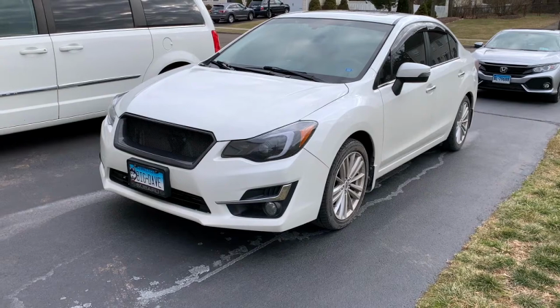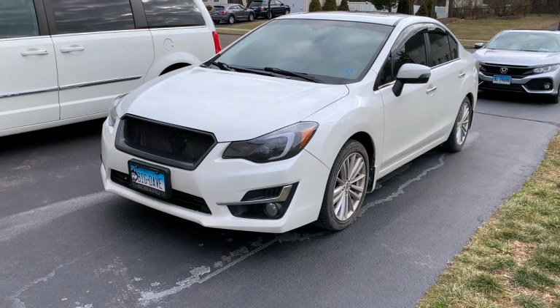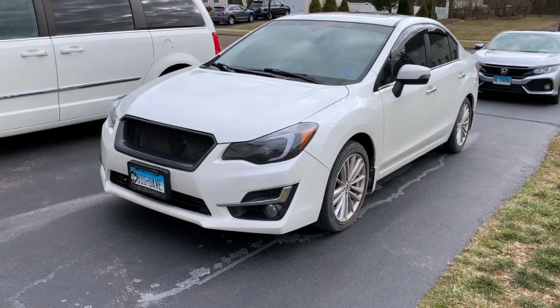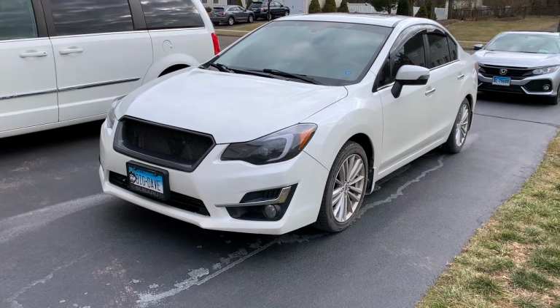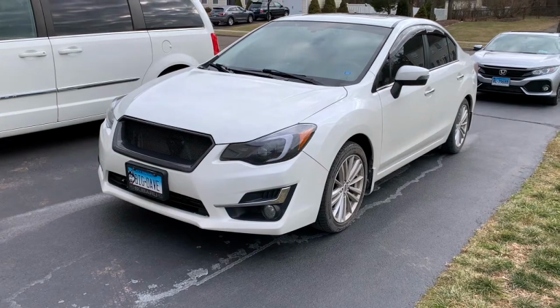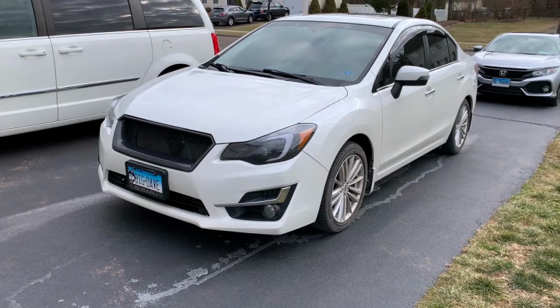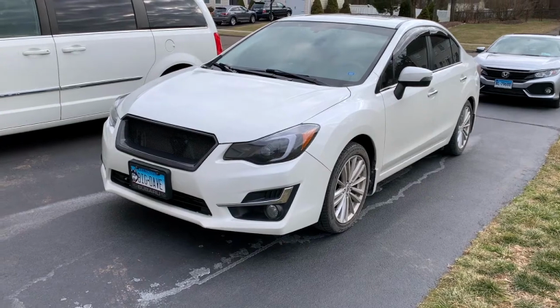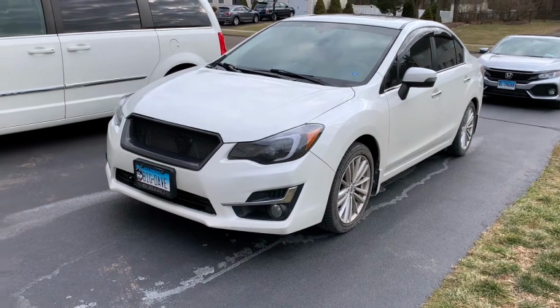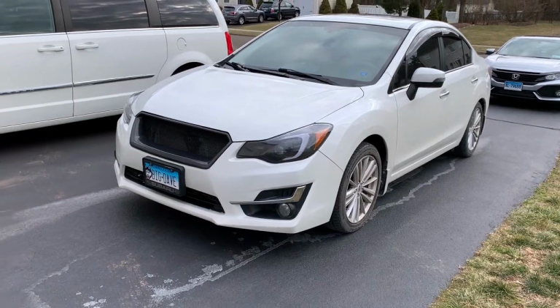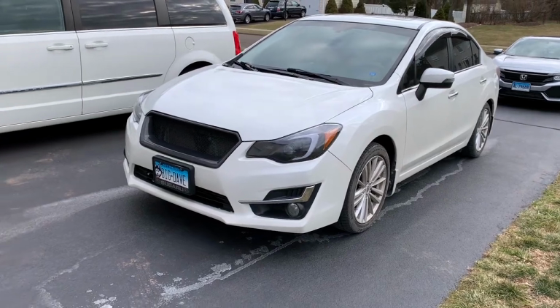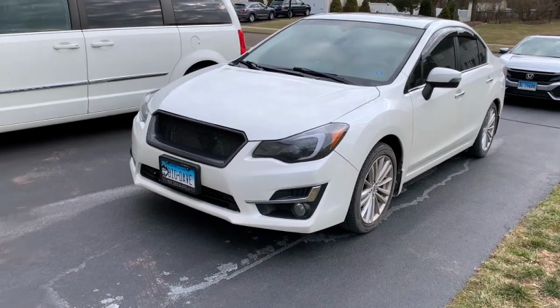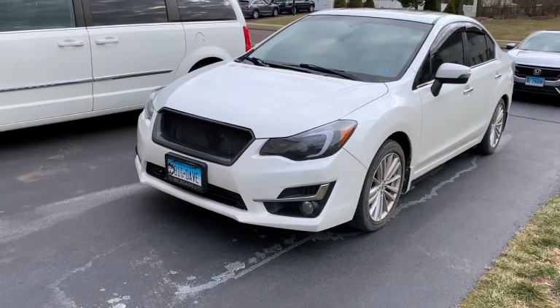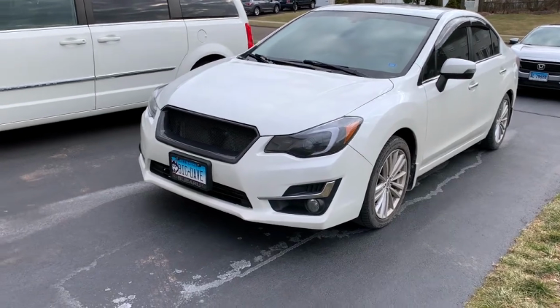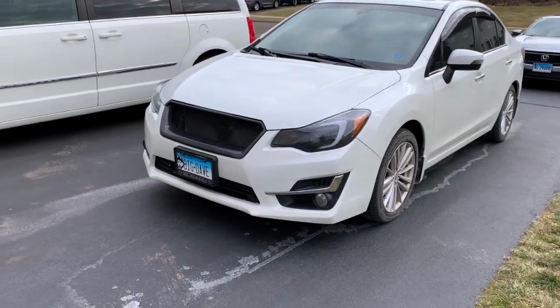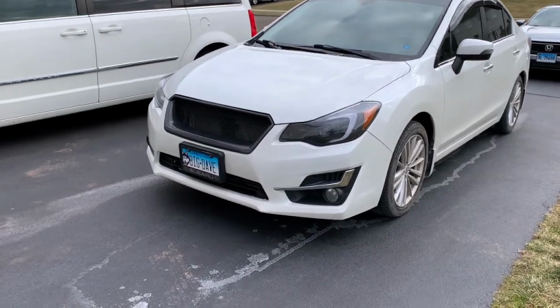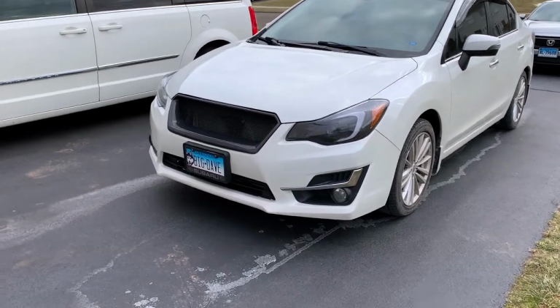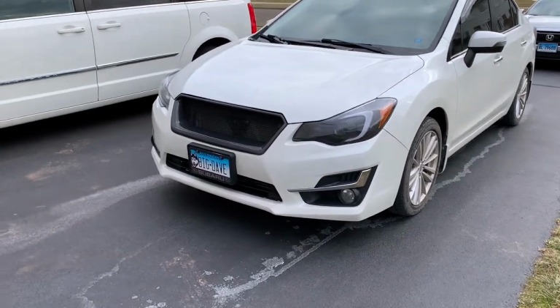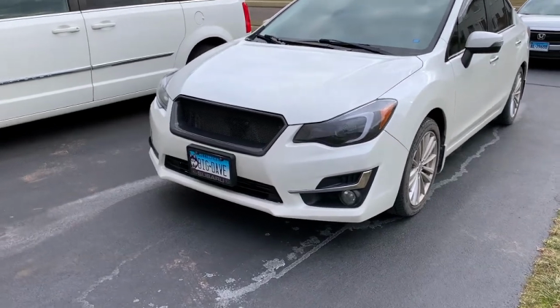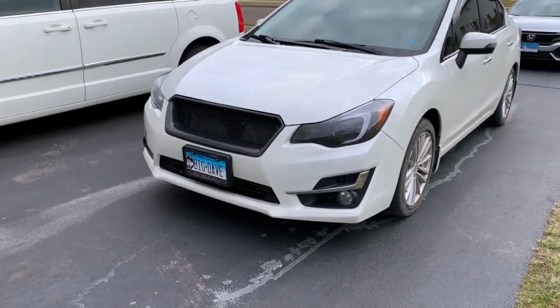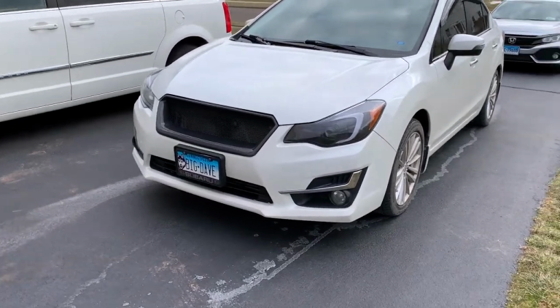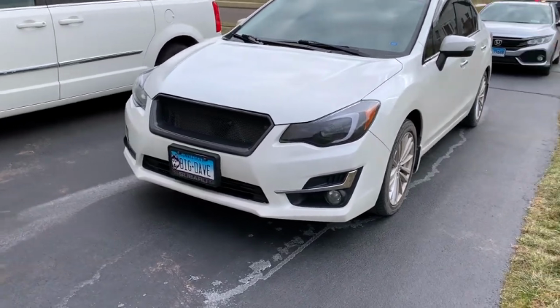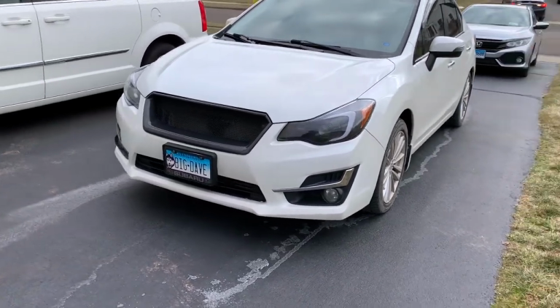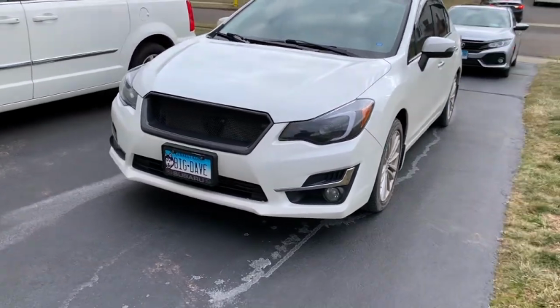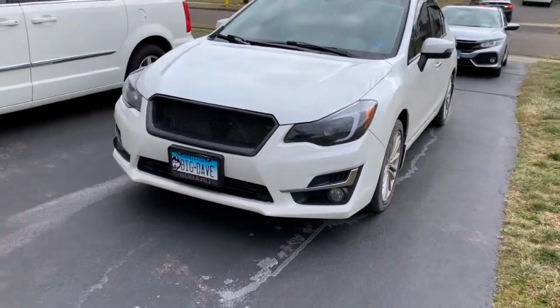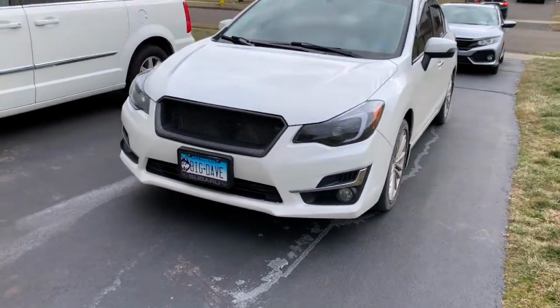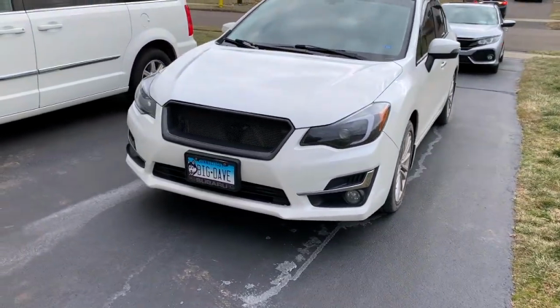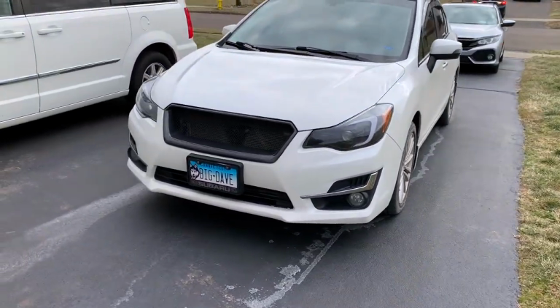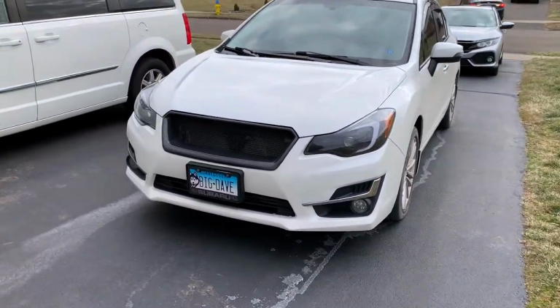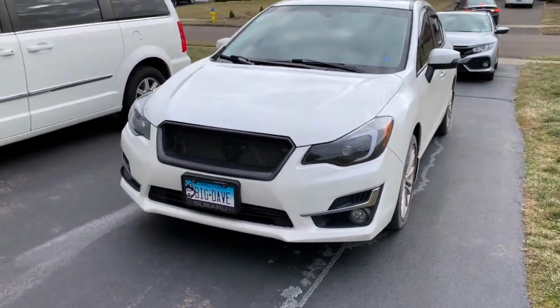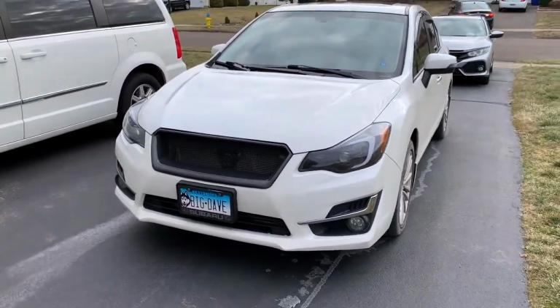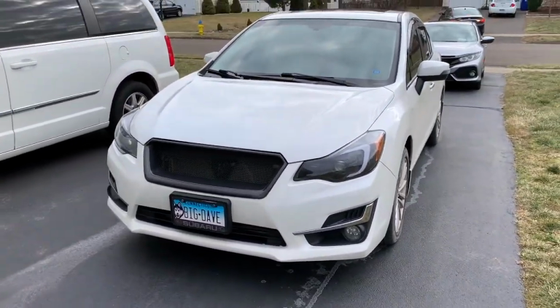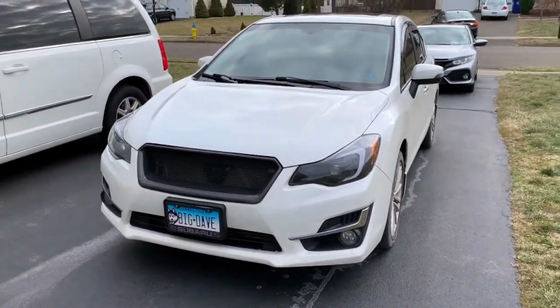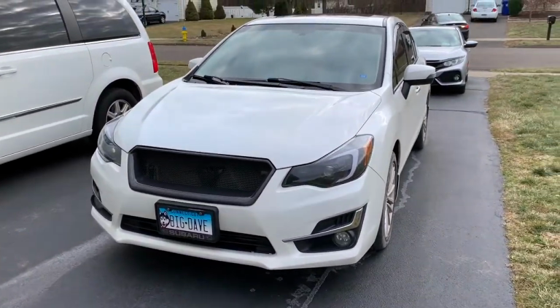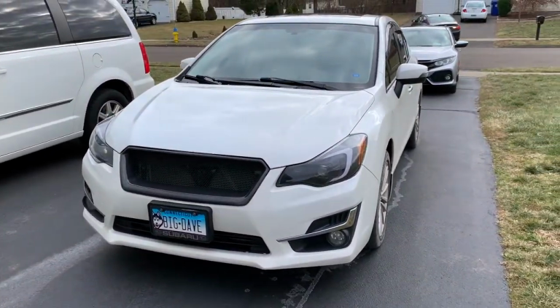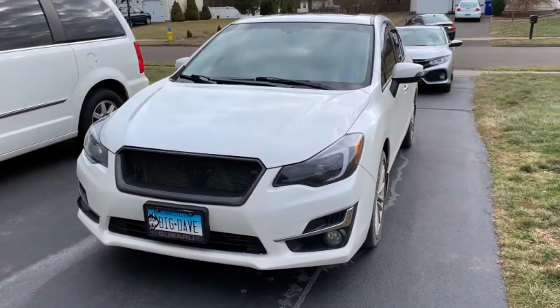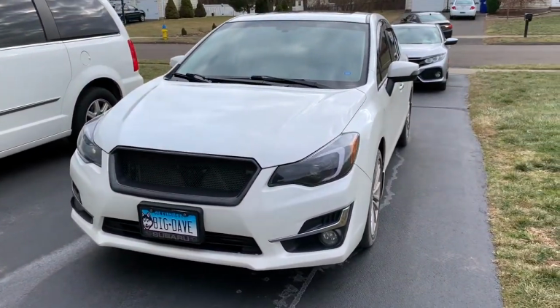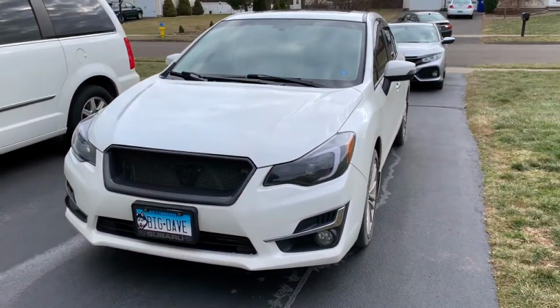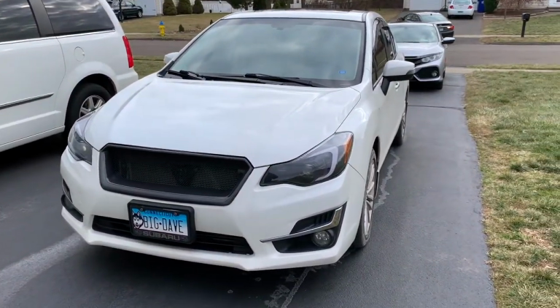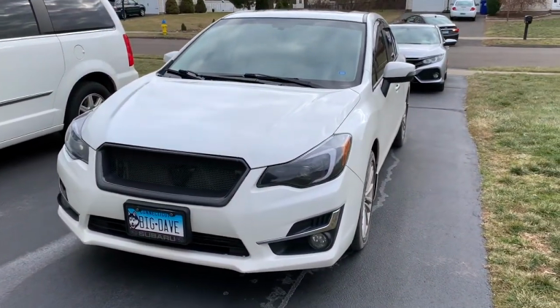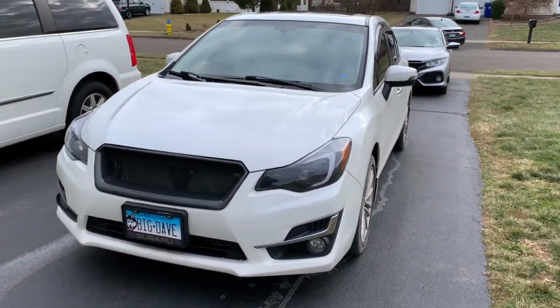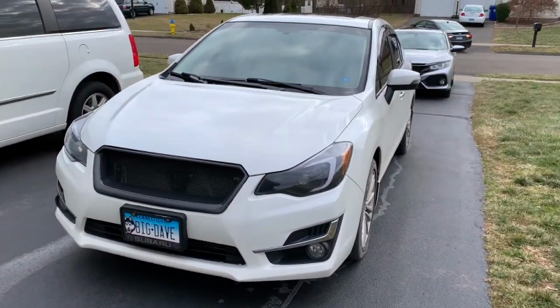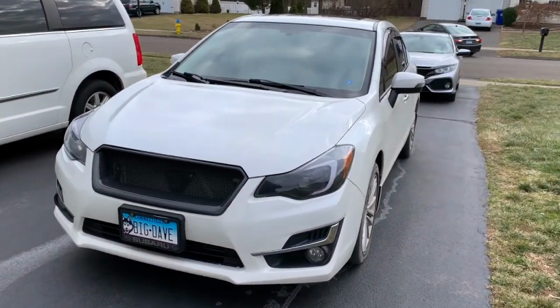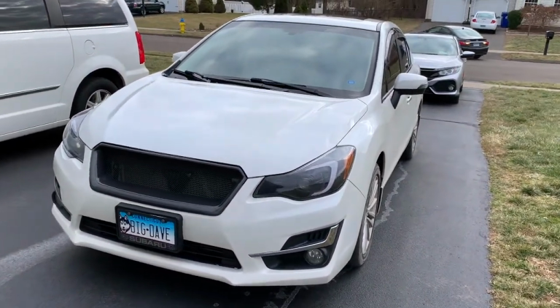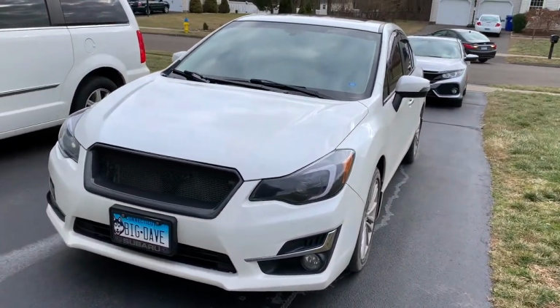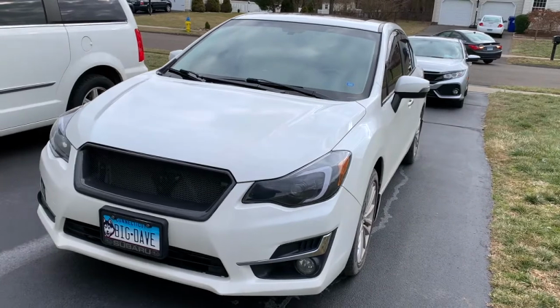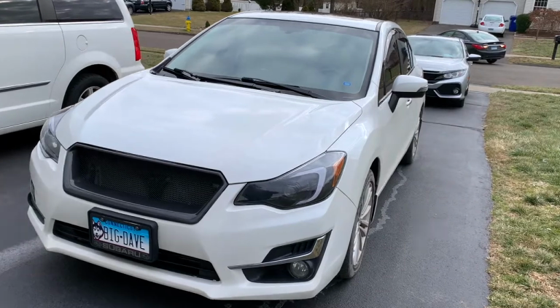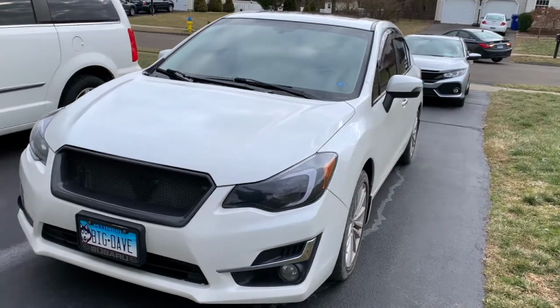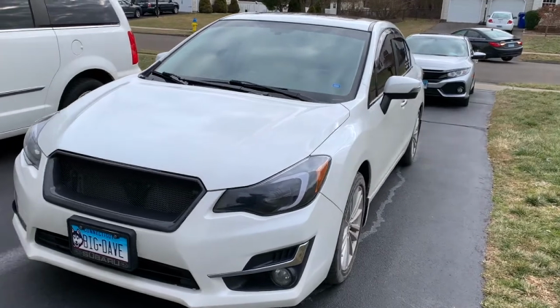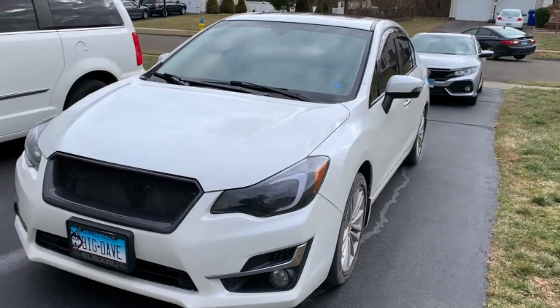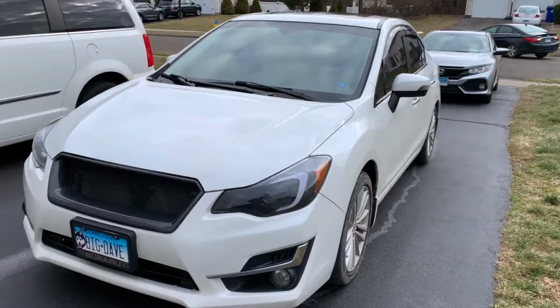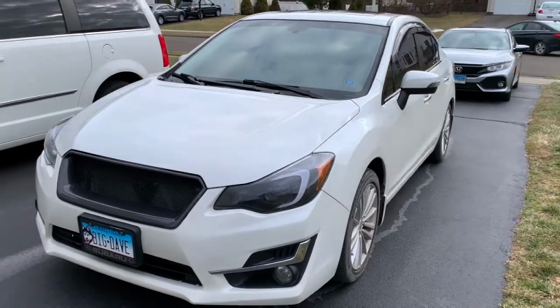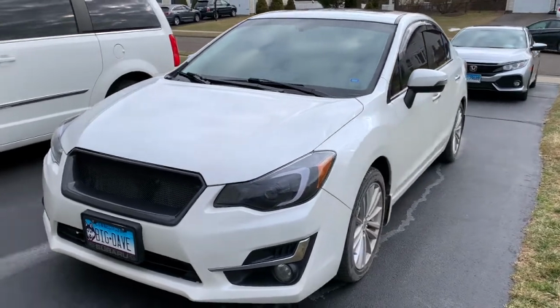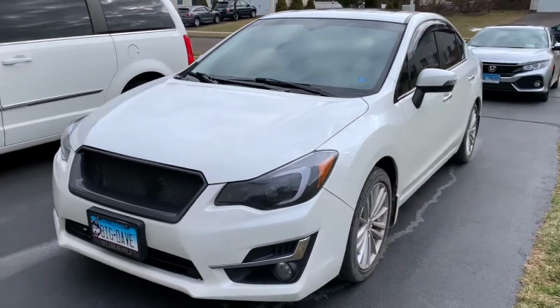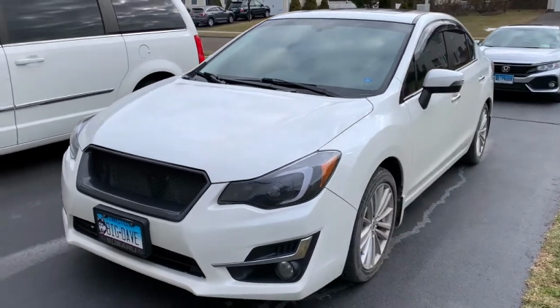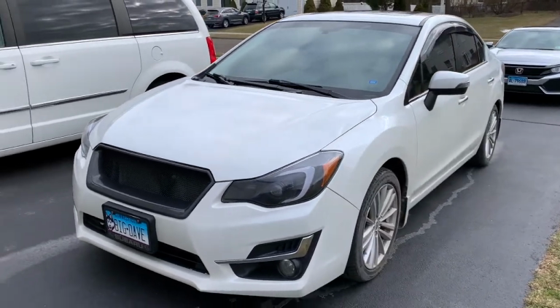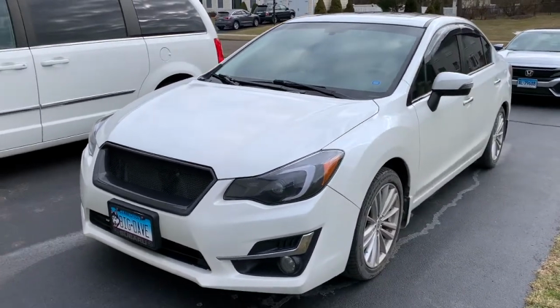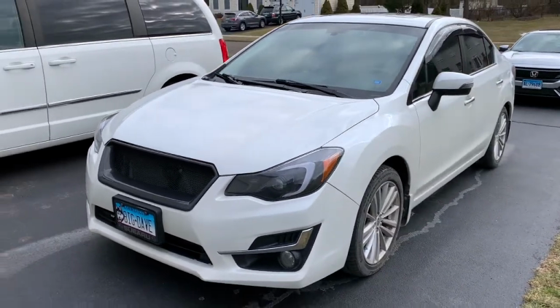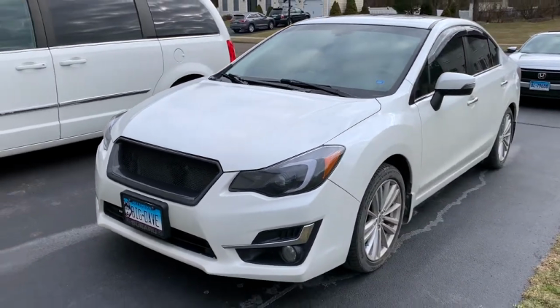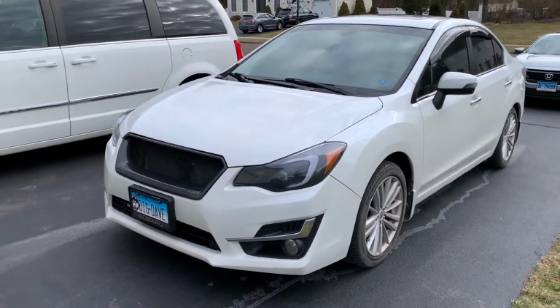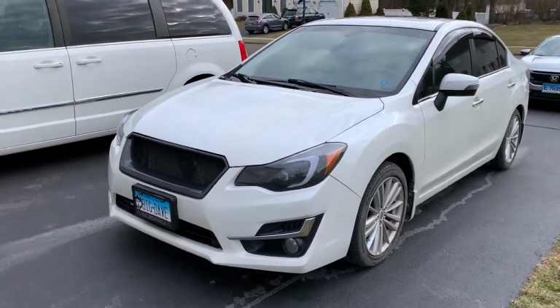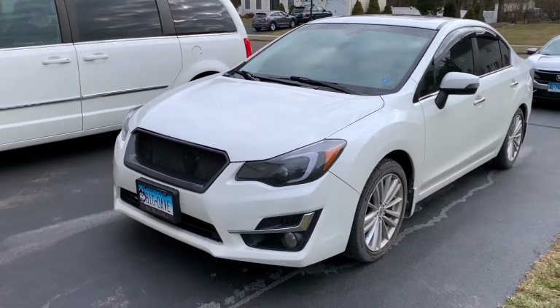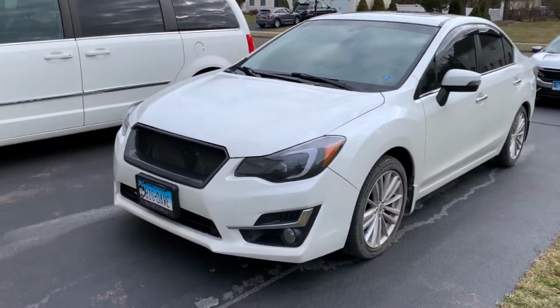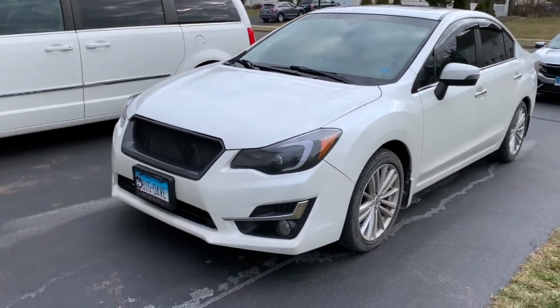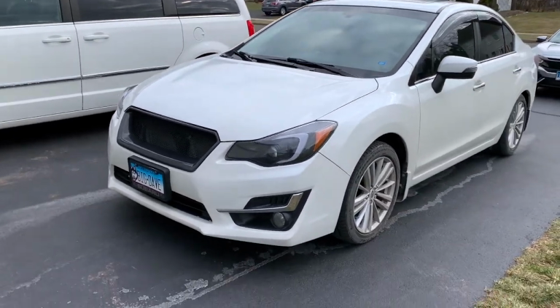What's up guys? Welcome back to another video. Today we got a quick video here talking about common issues on my 2016 Subaru Impreza.